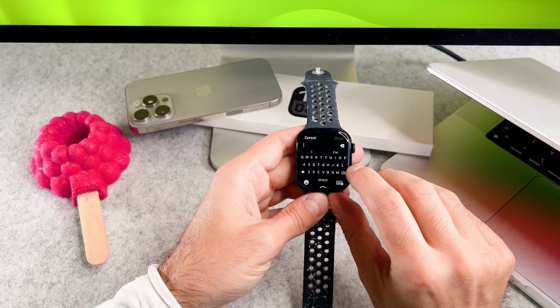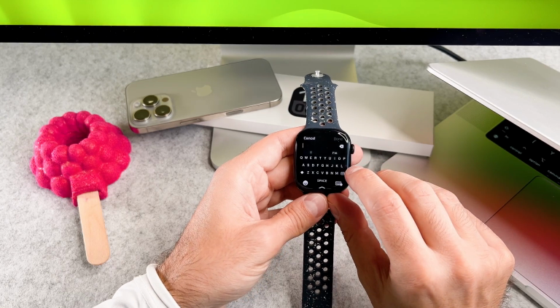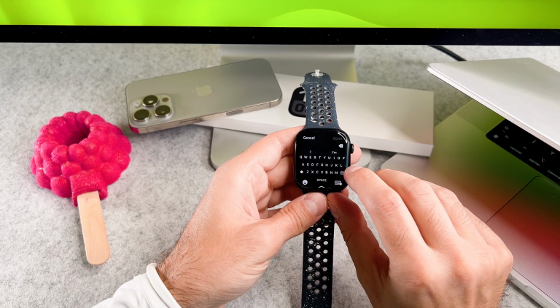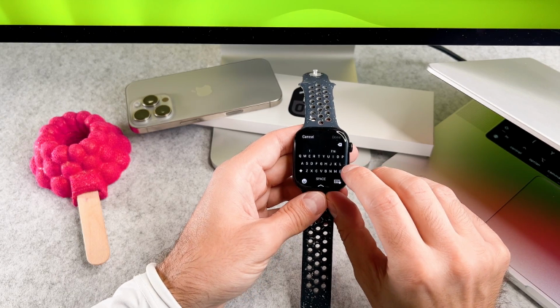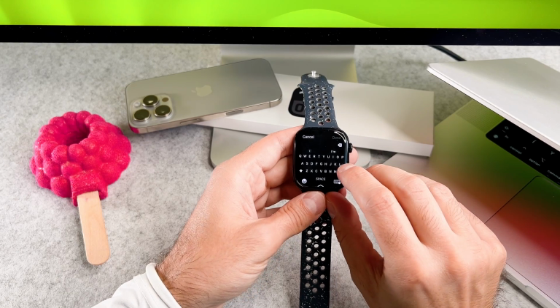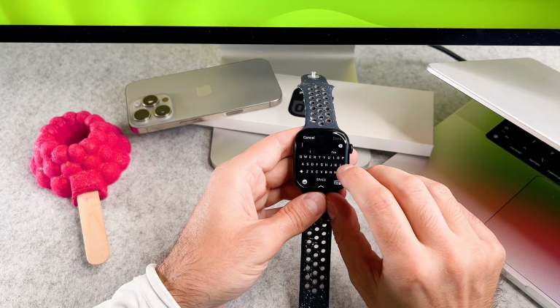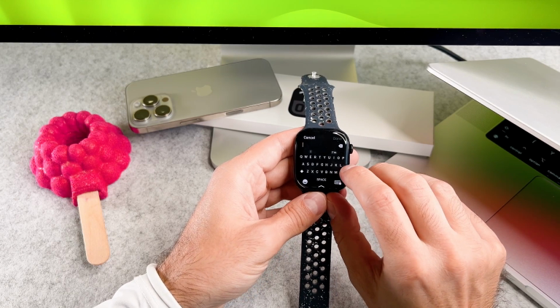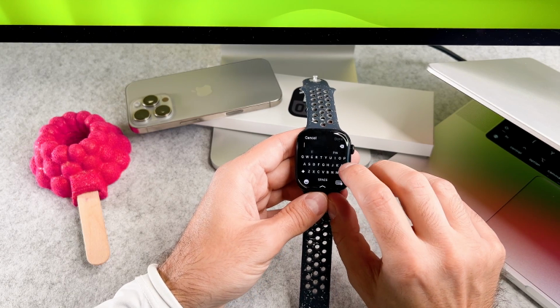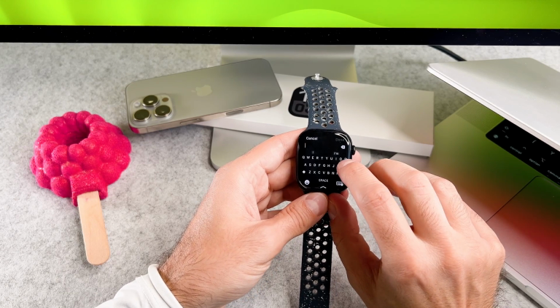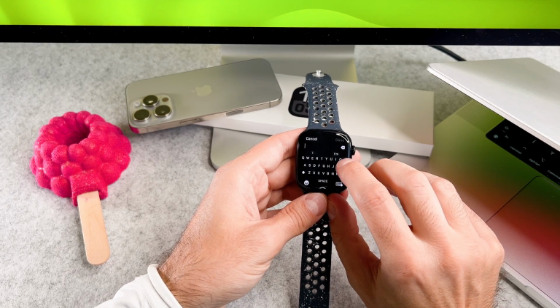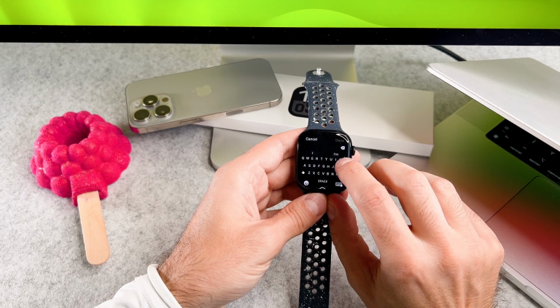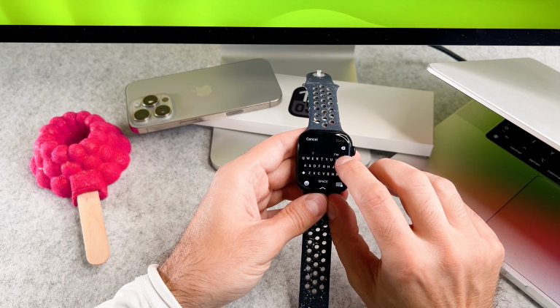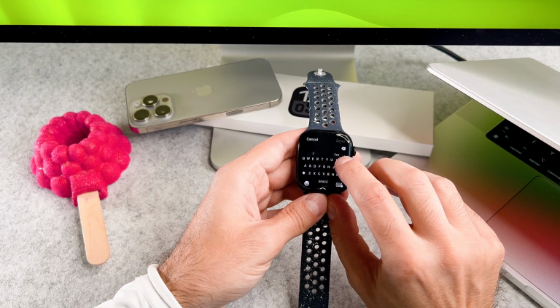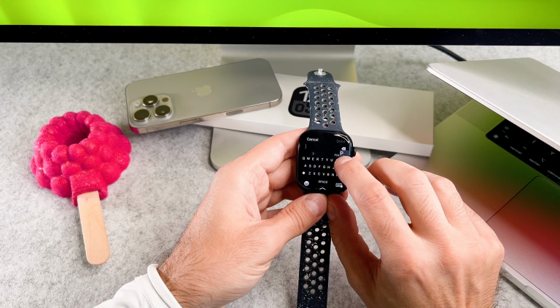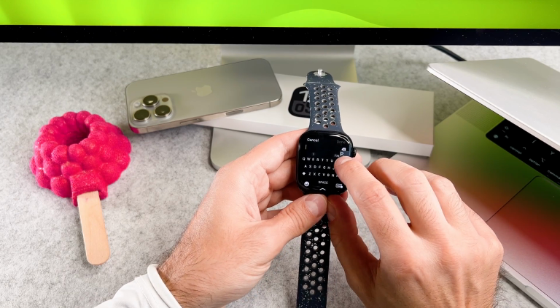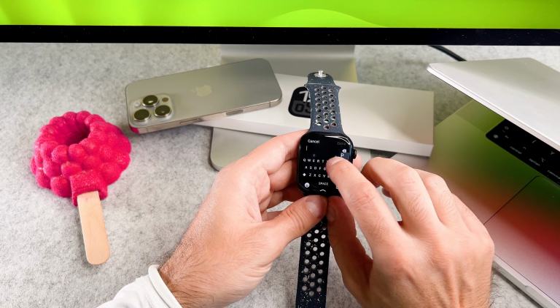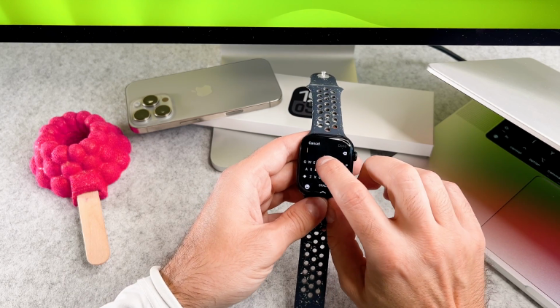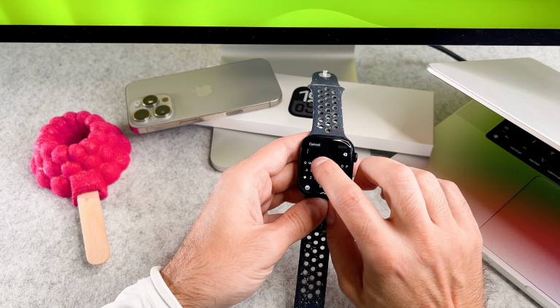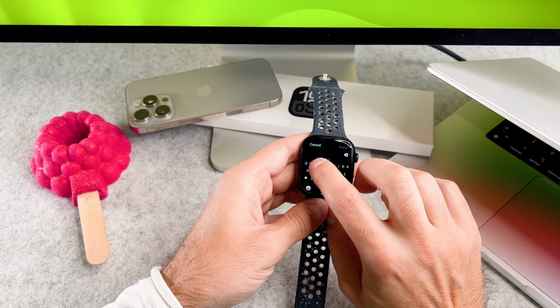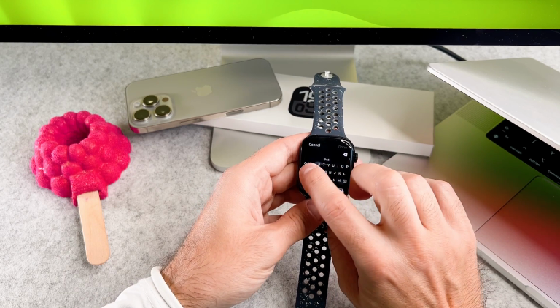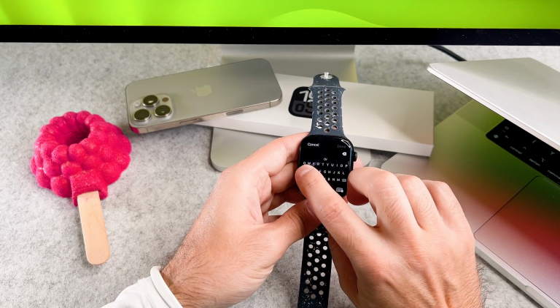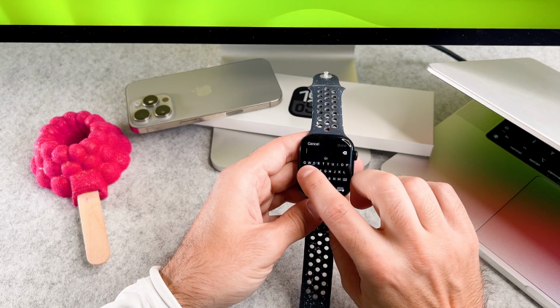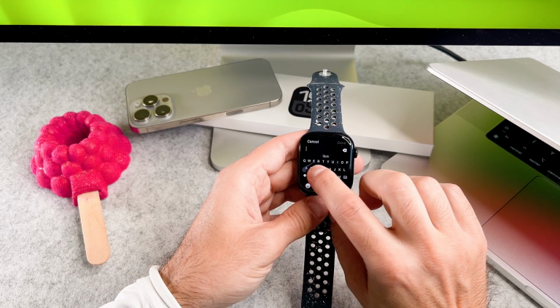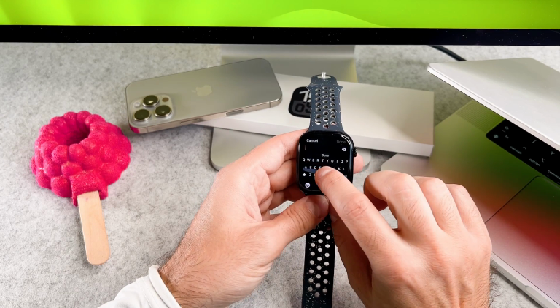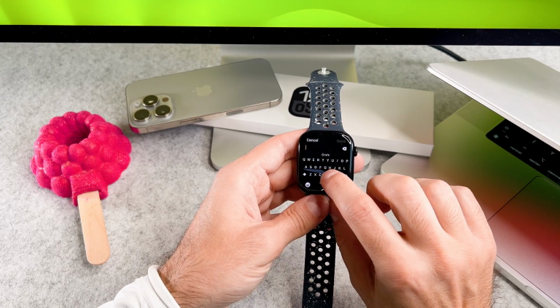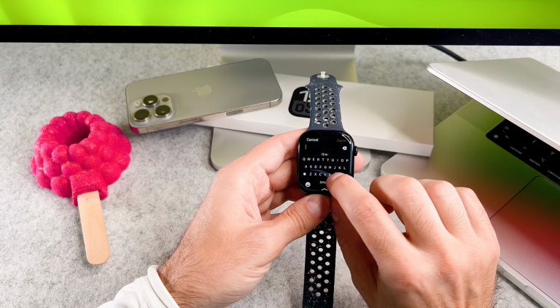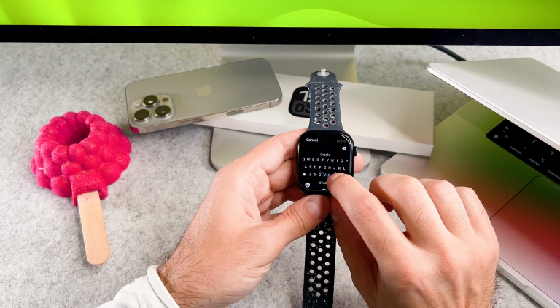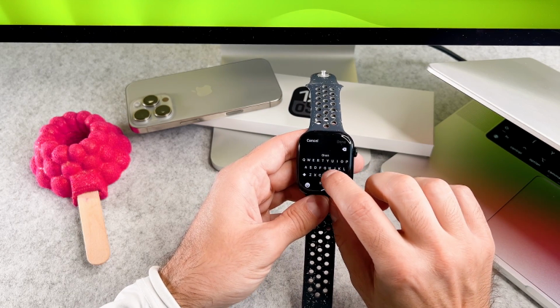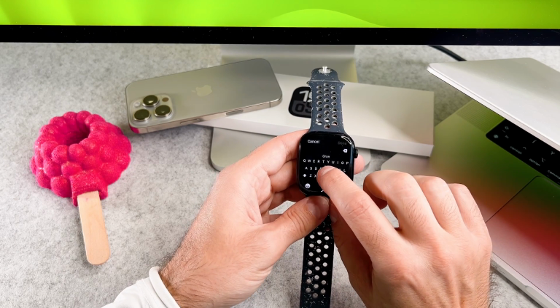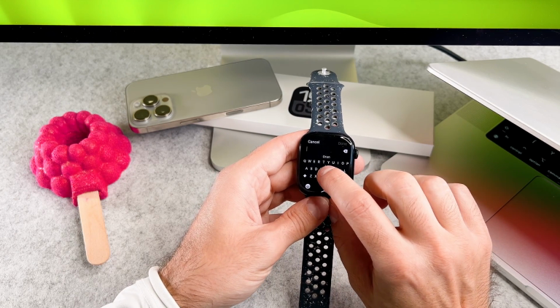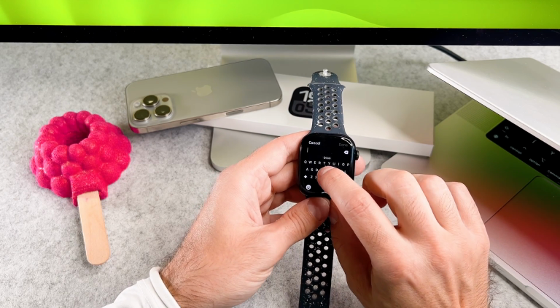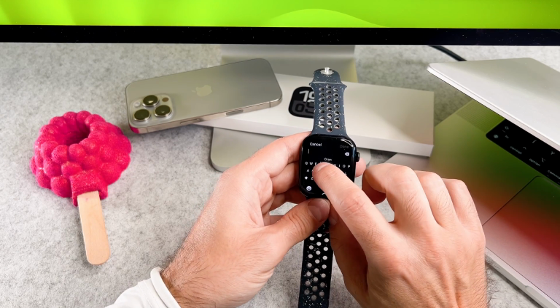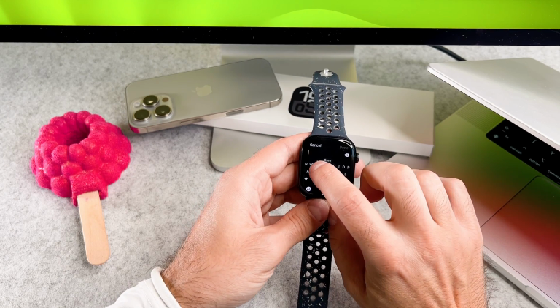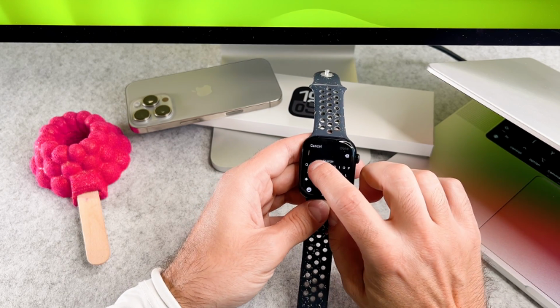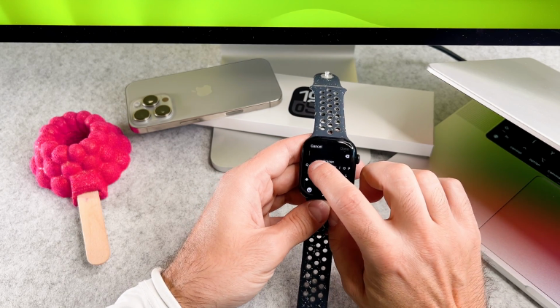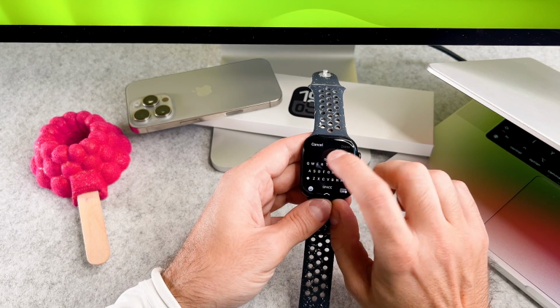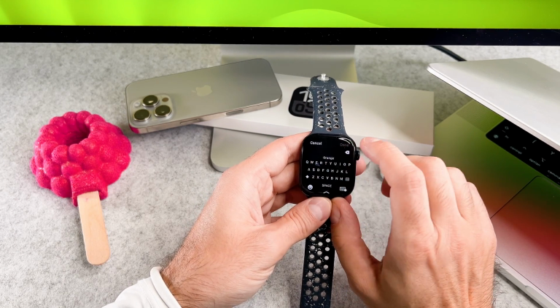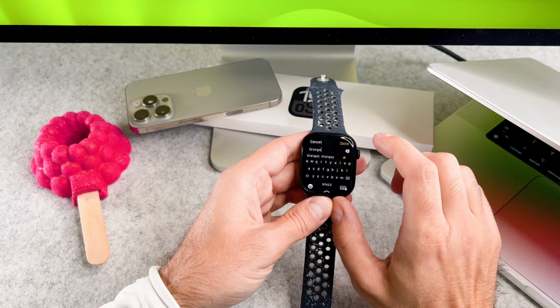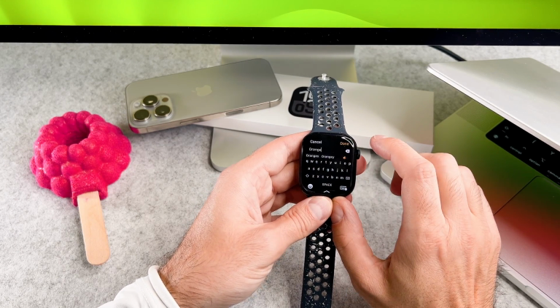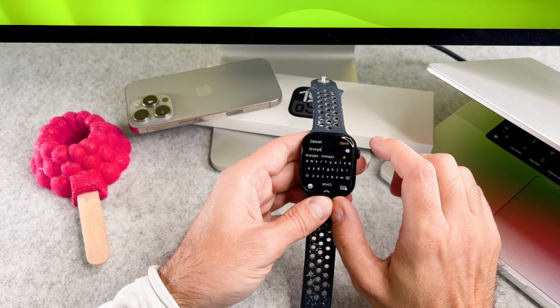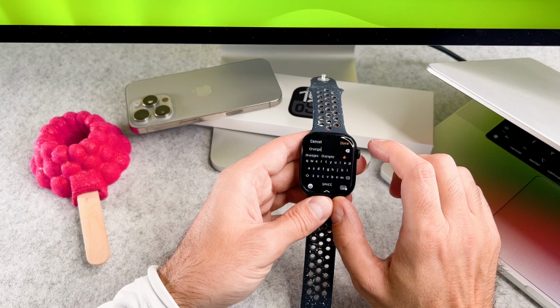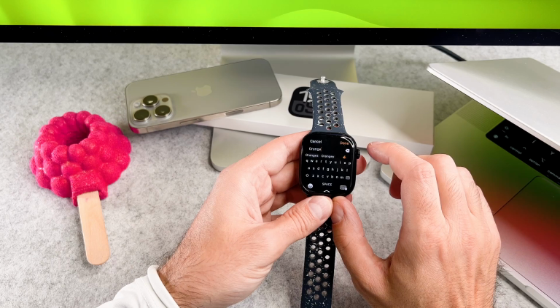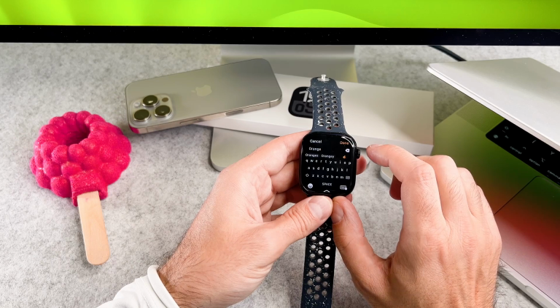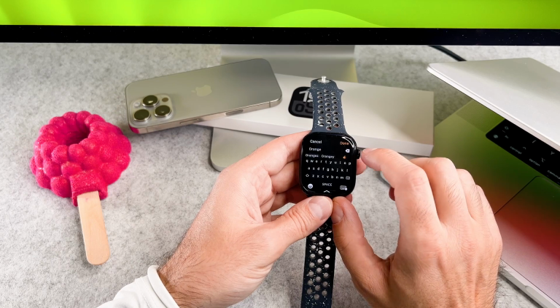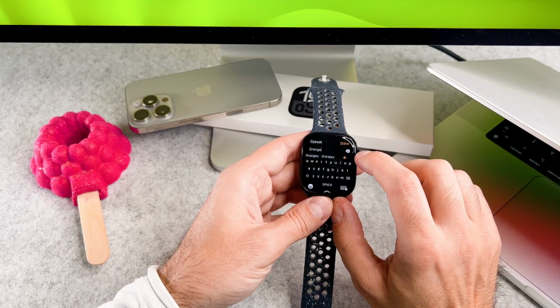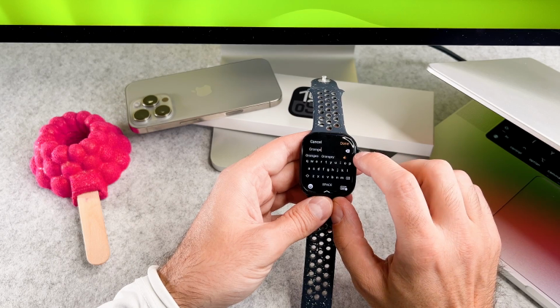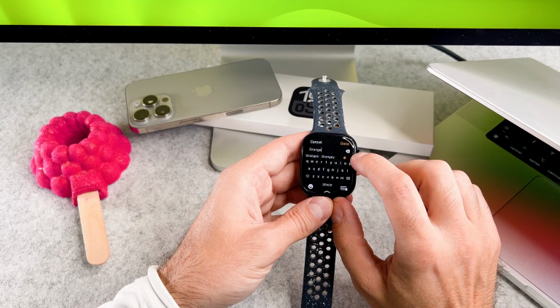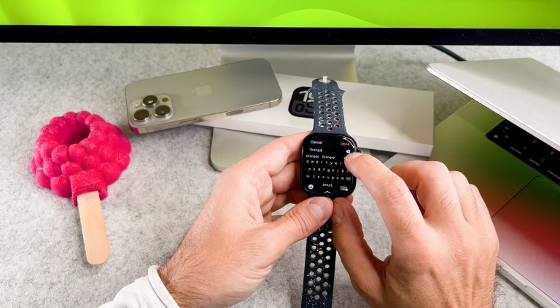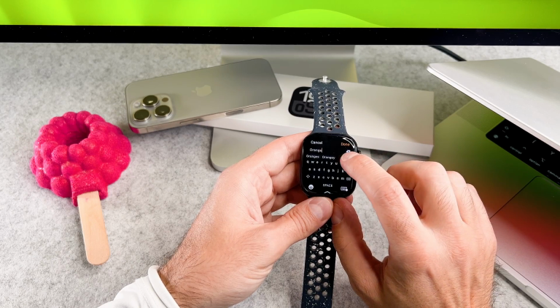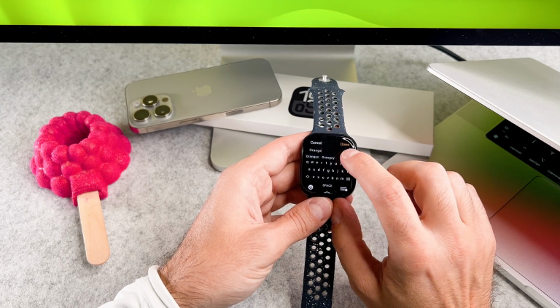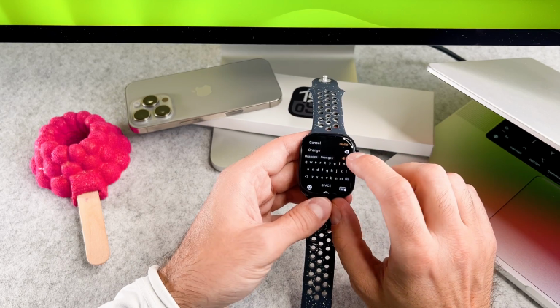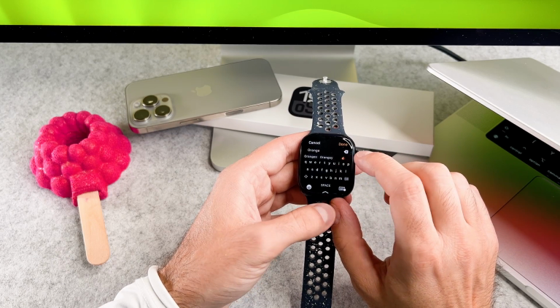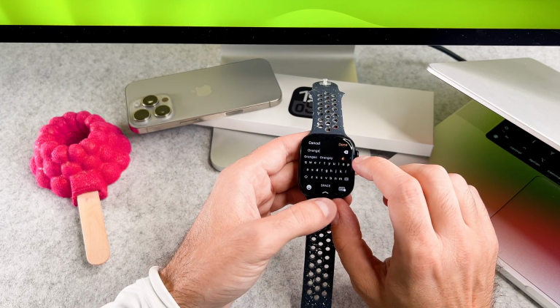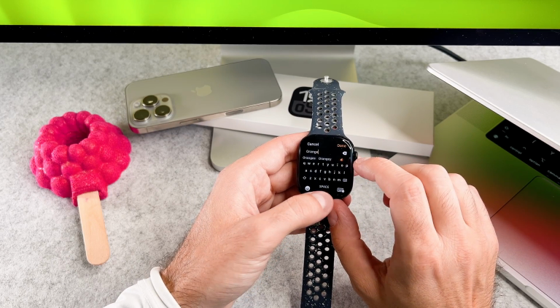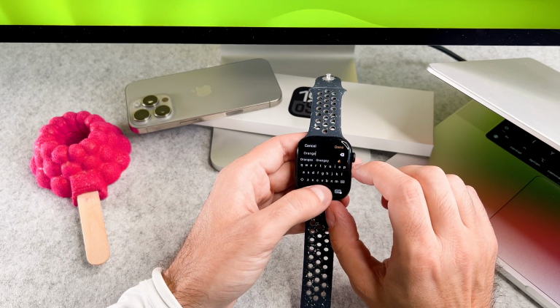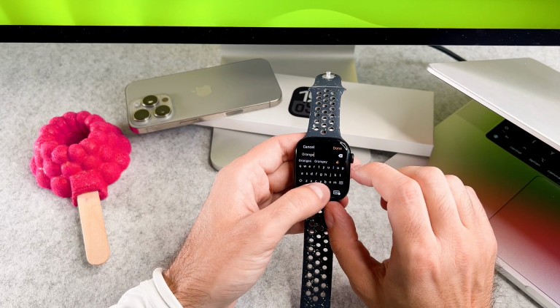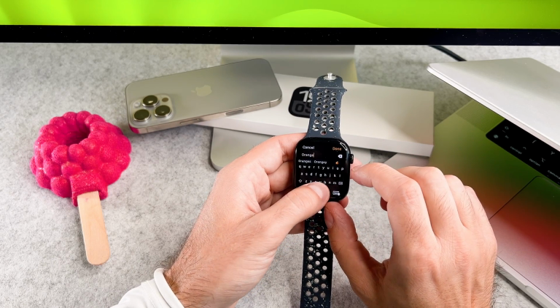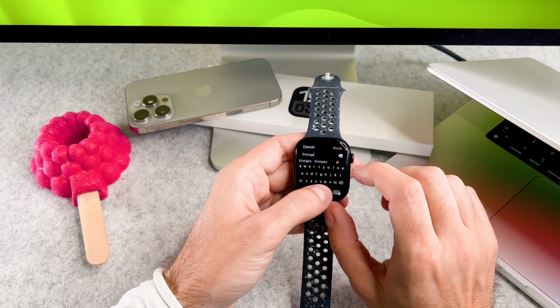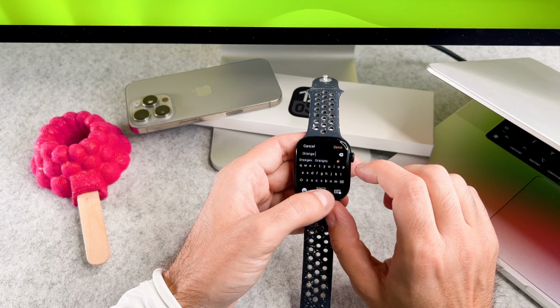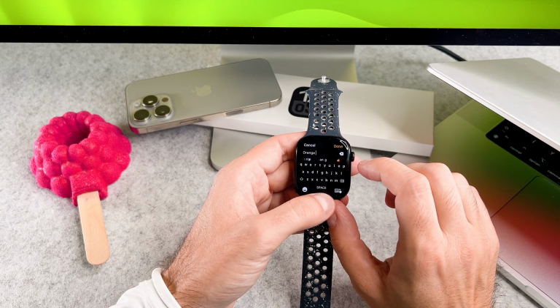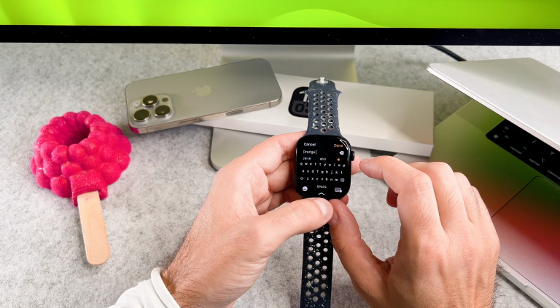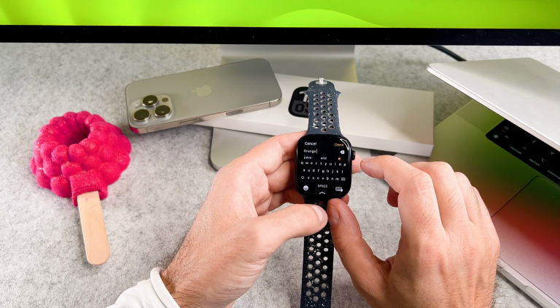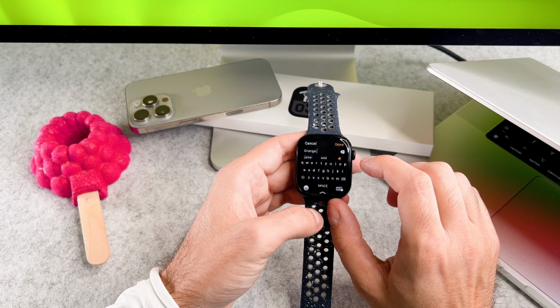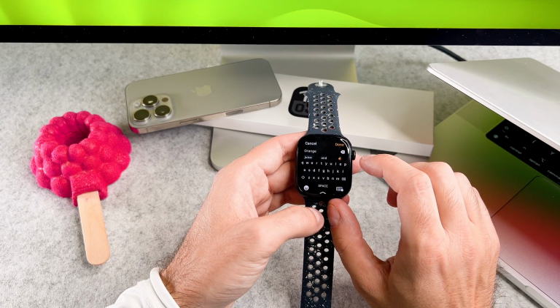For example, to type 'orange', slide your finger from the O to the R, A, N, G and E, then release to complete the word.